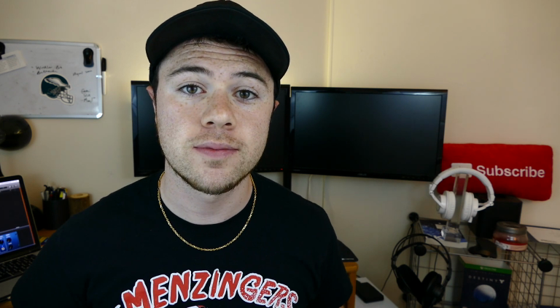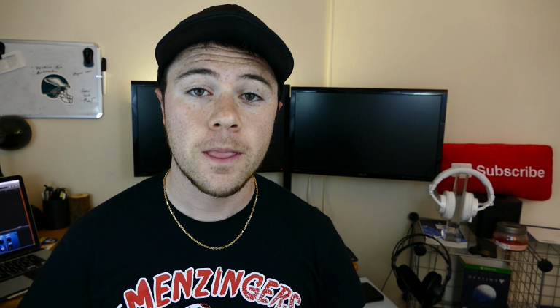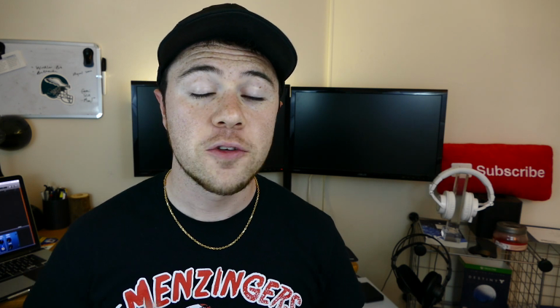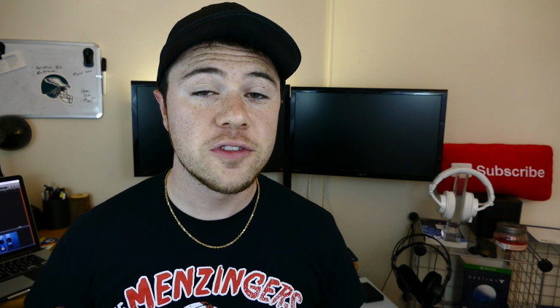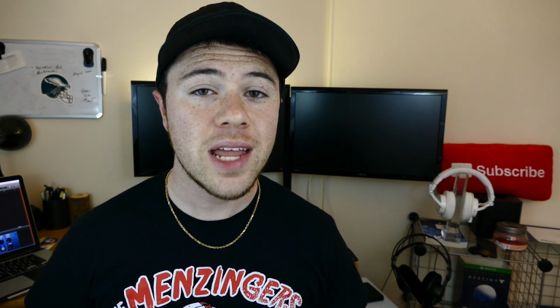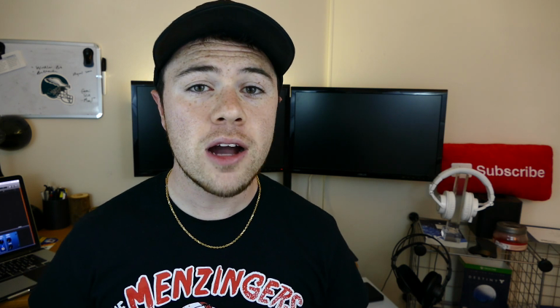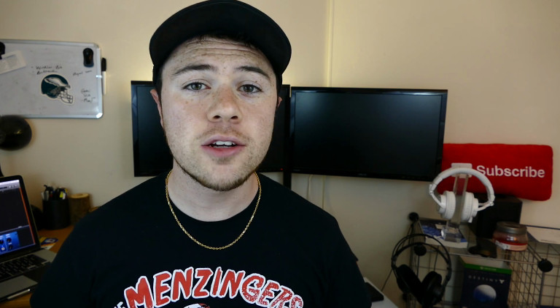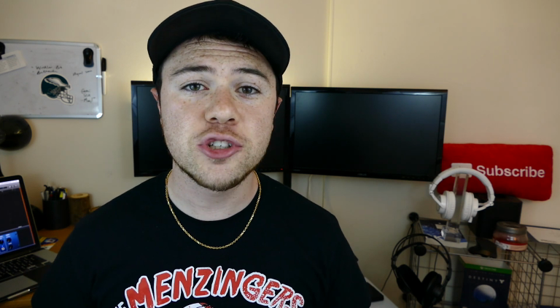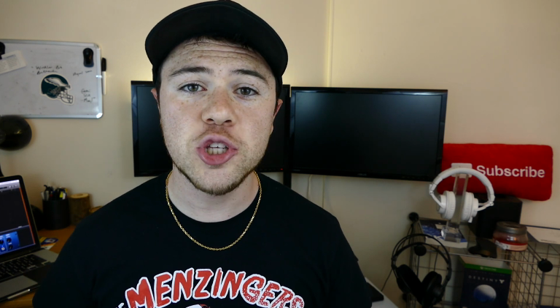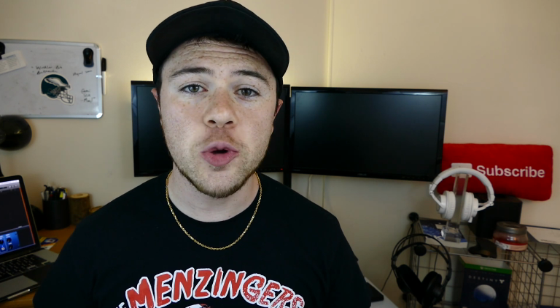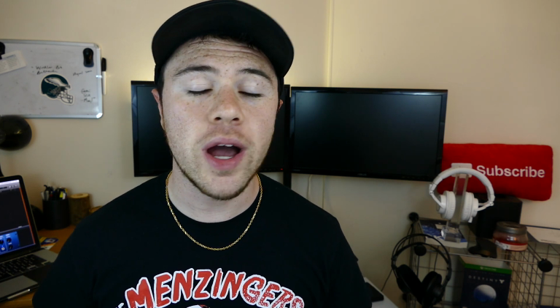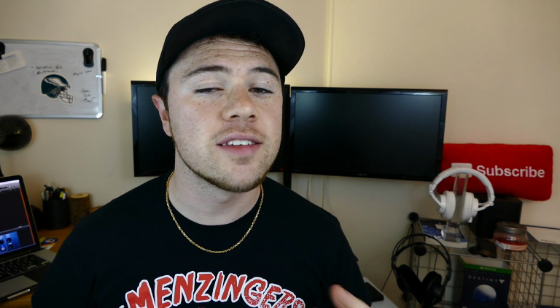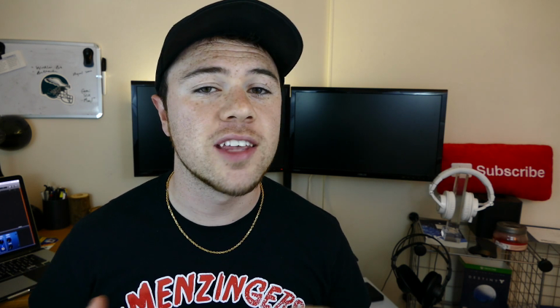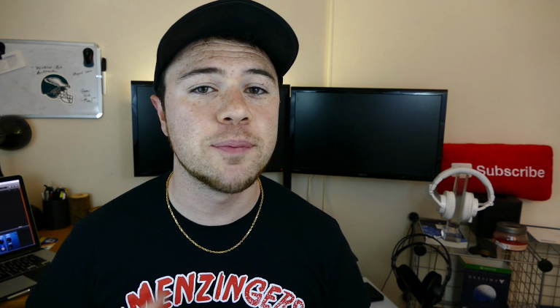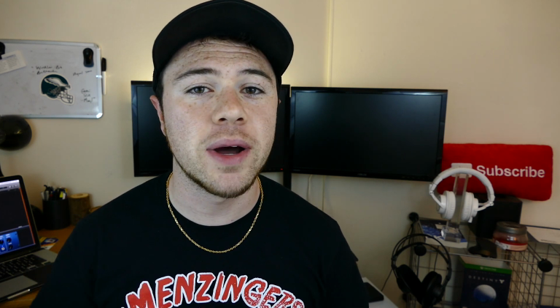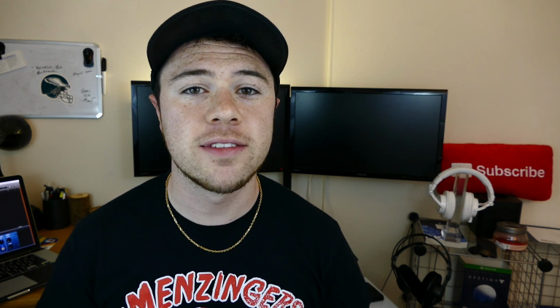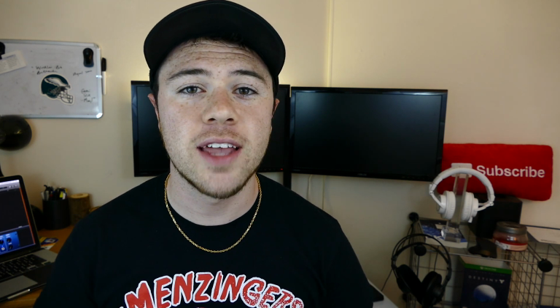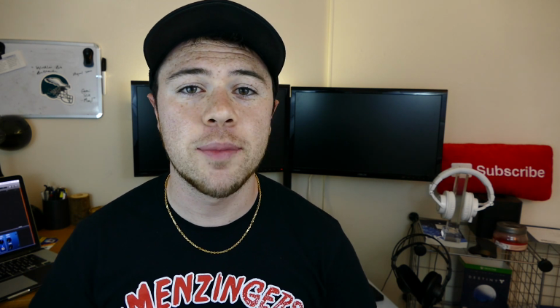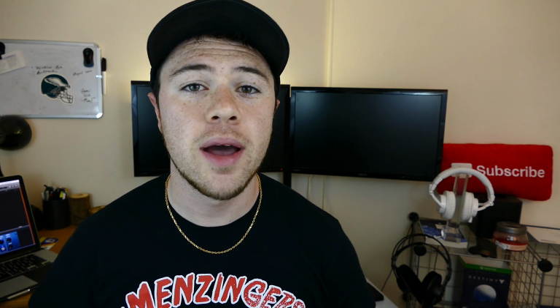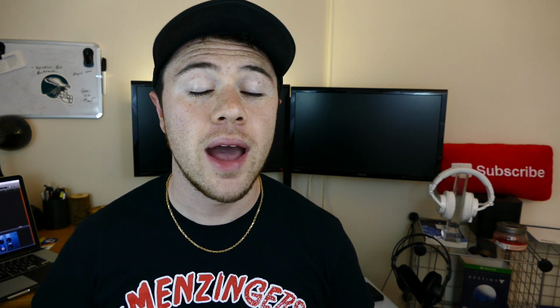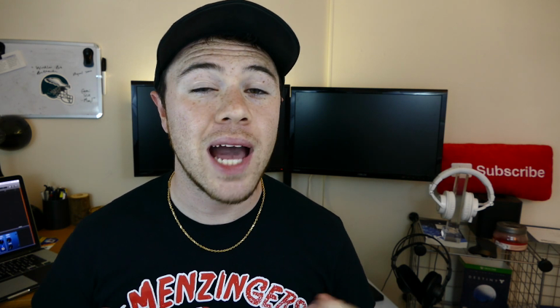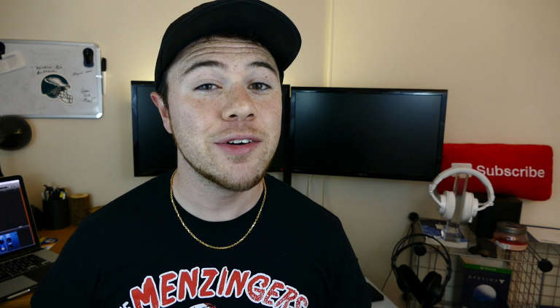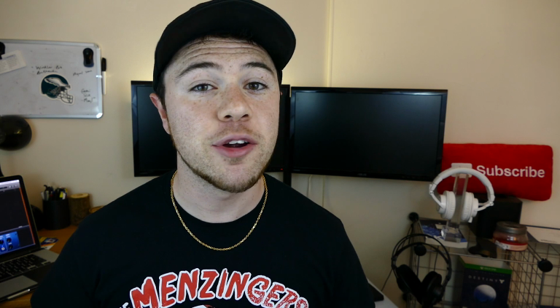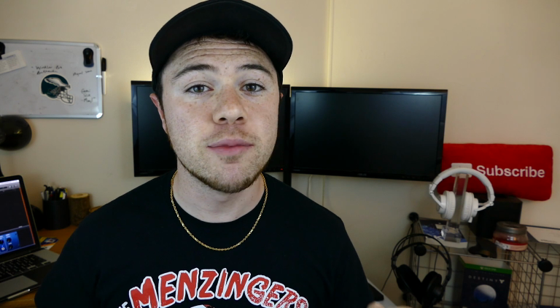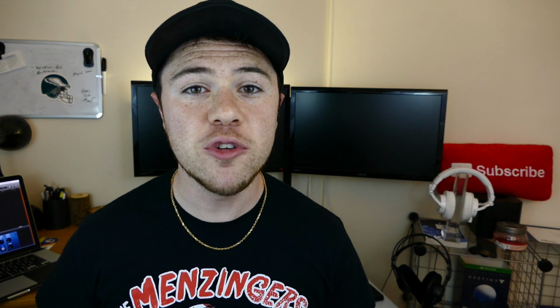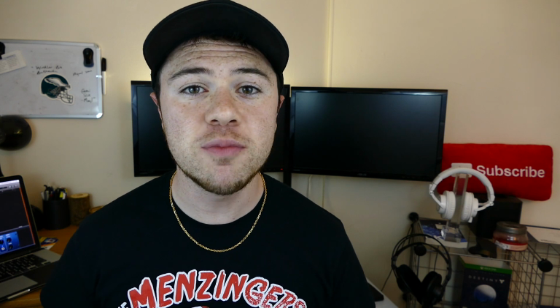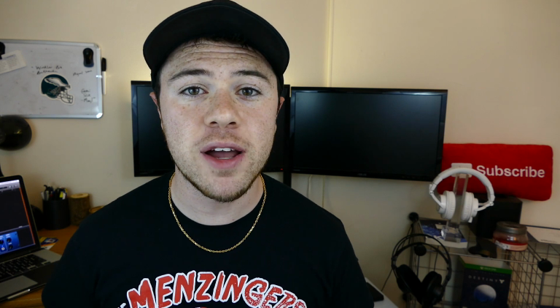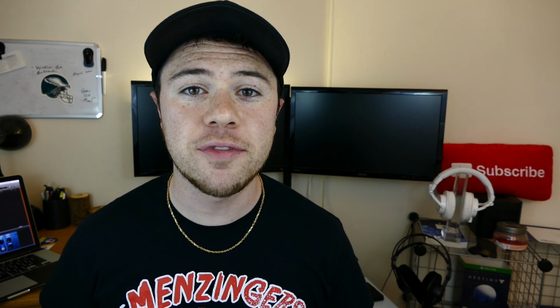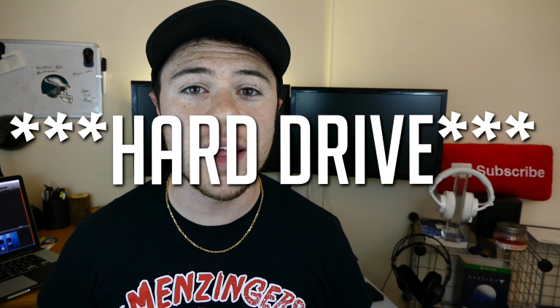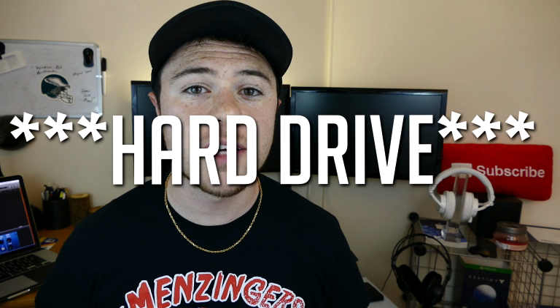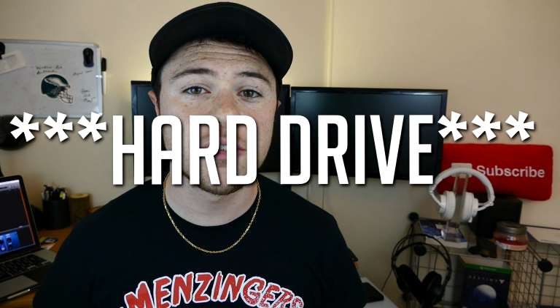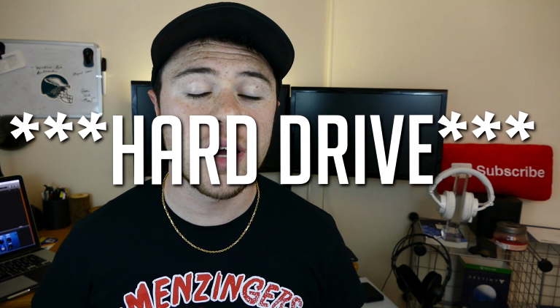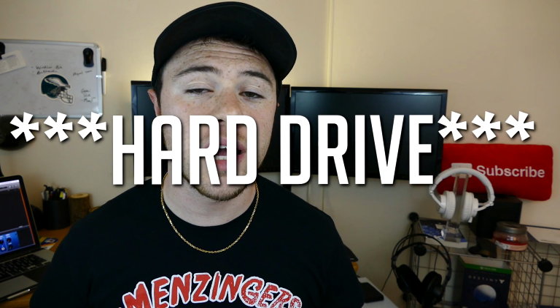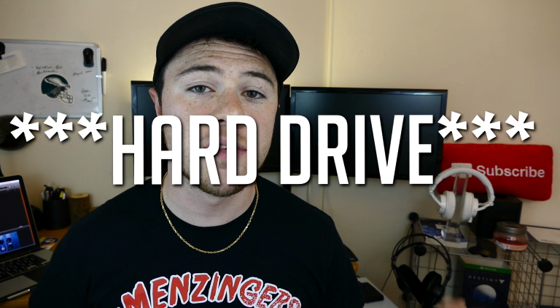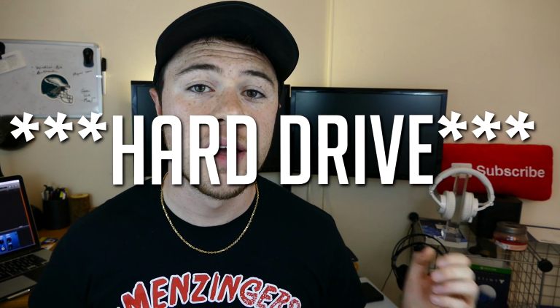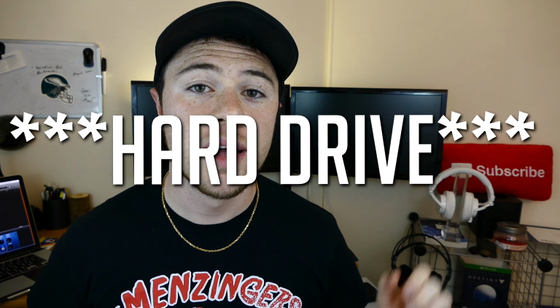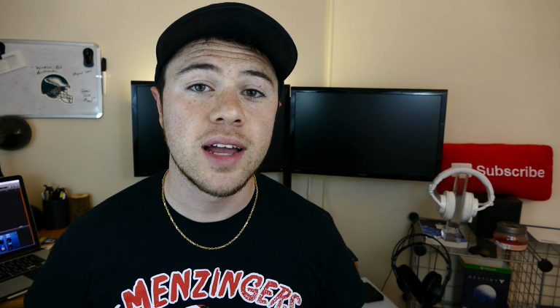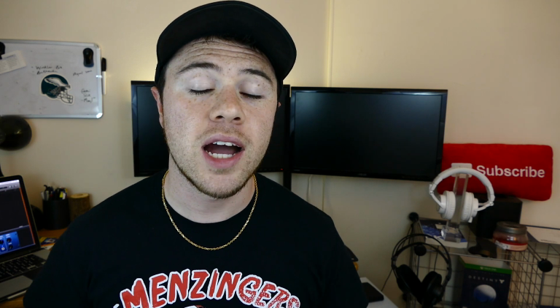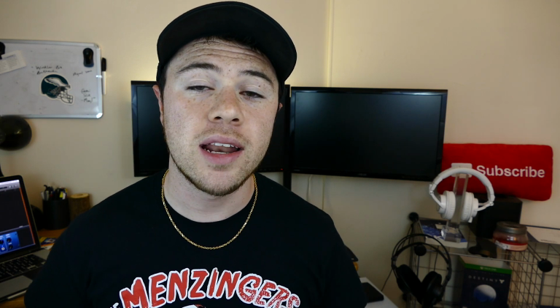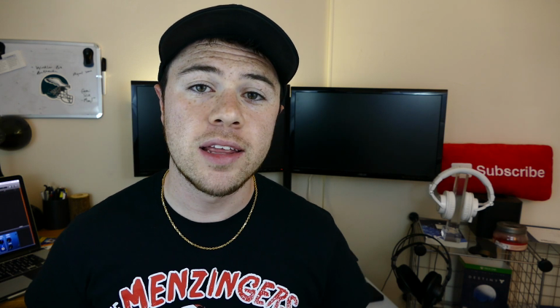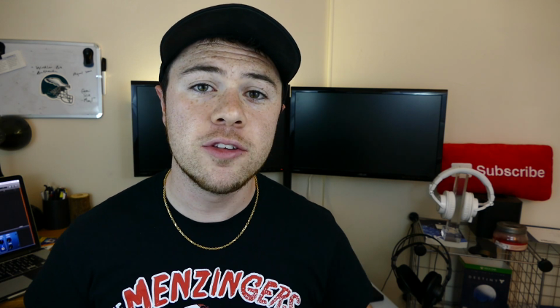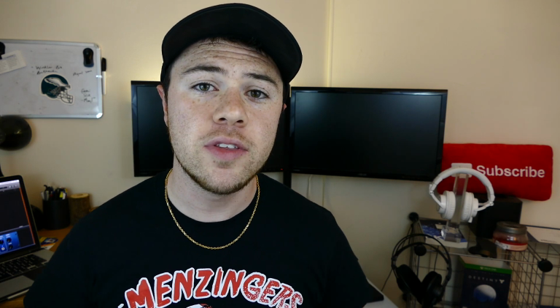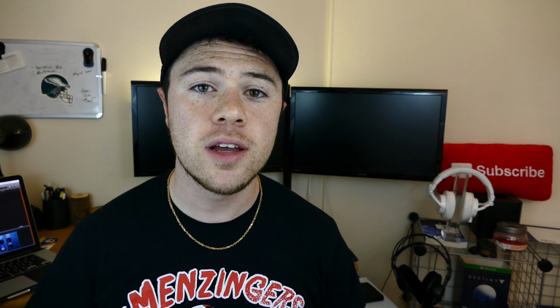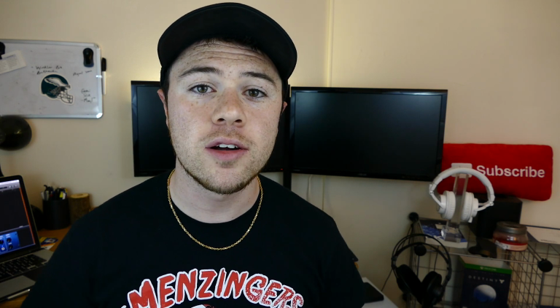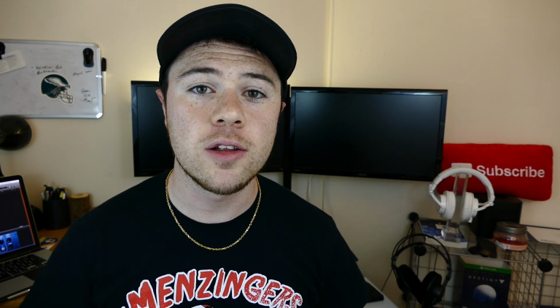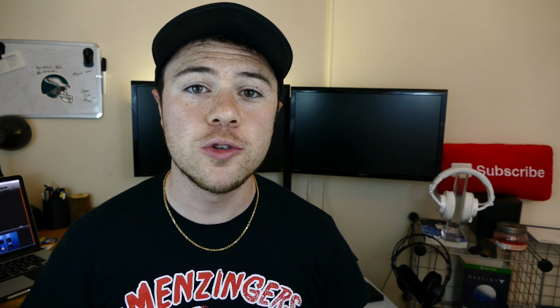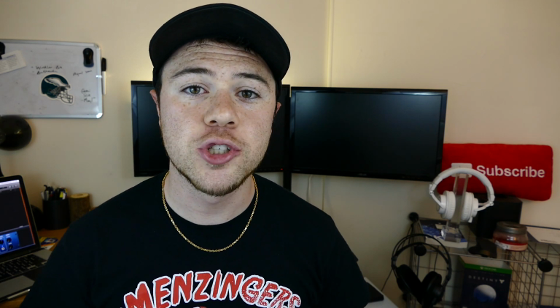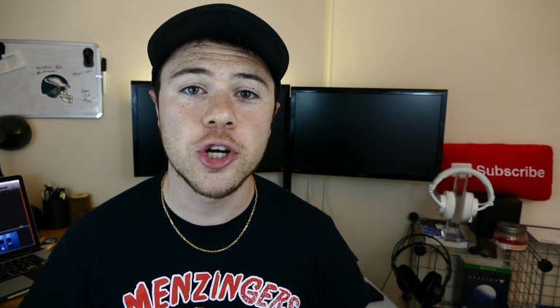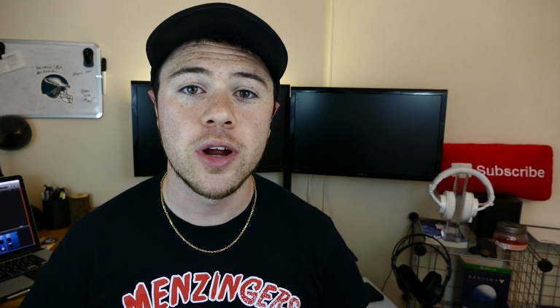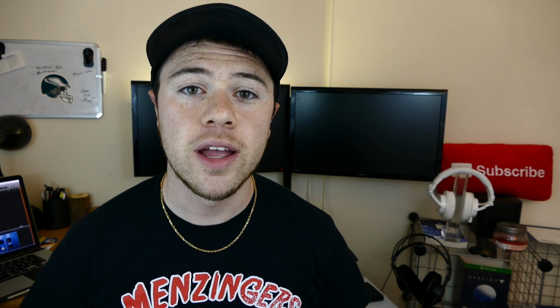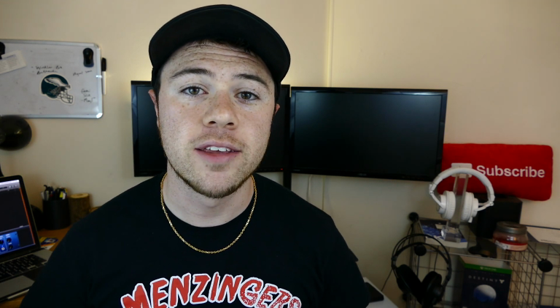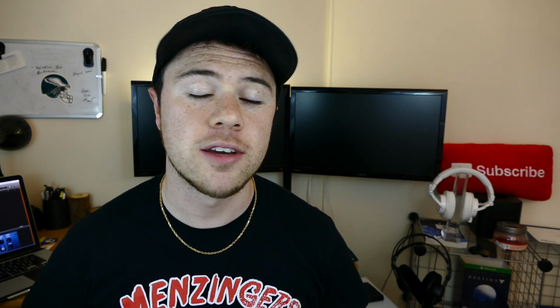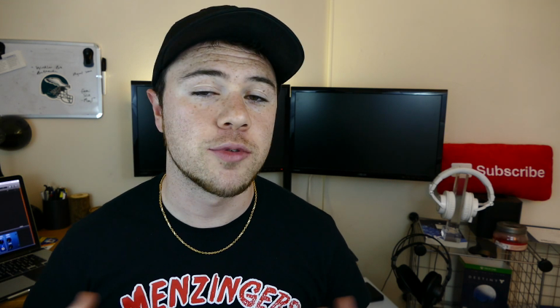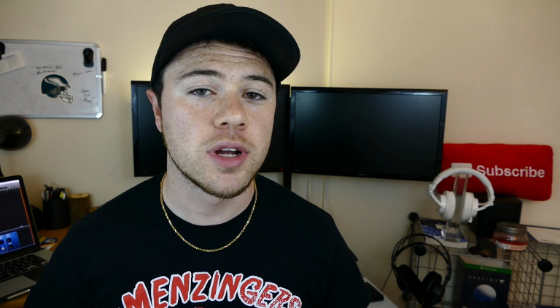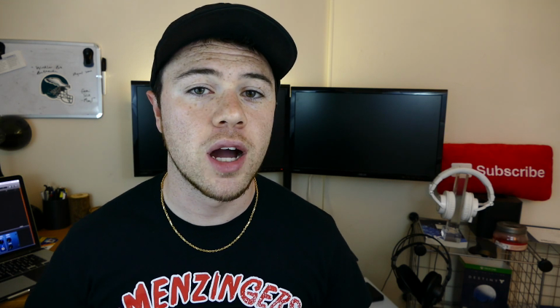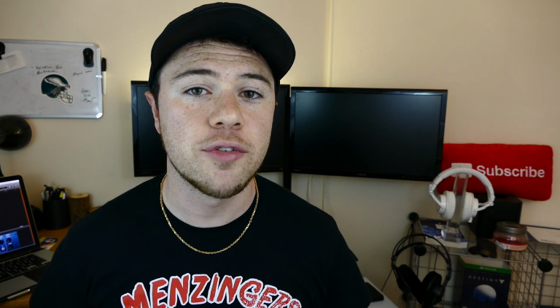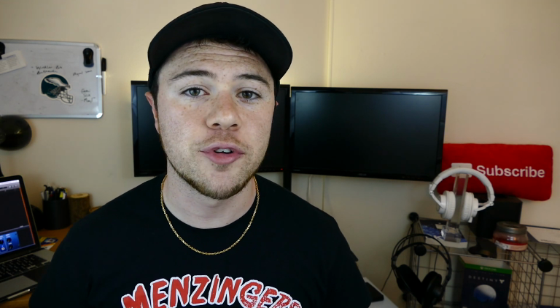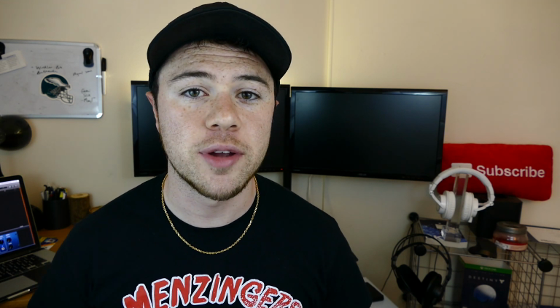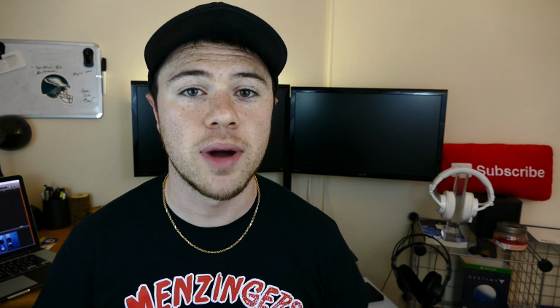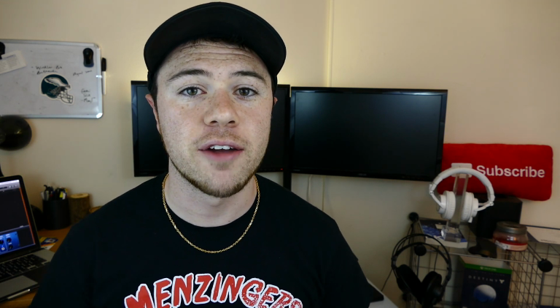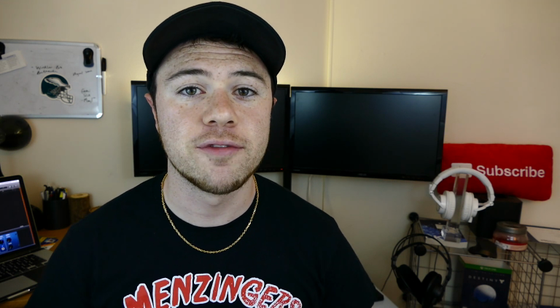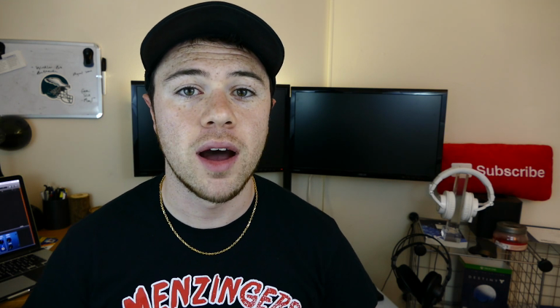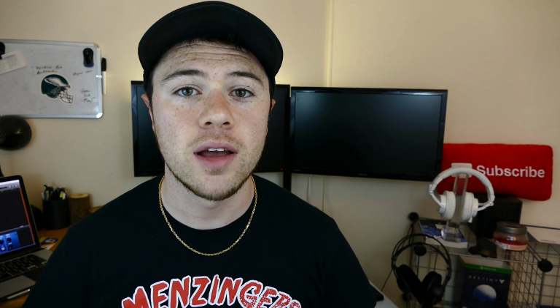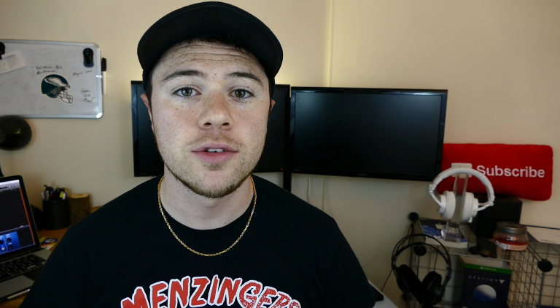So now I'm going to show you guys step by step how I removed my hard drive, got it into the enclosure, and started recovering my files.